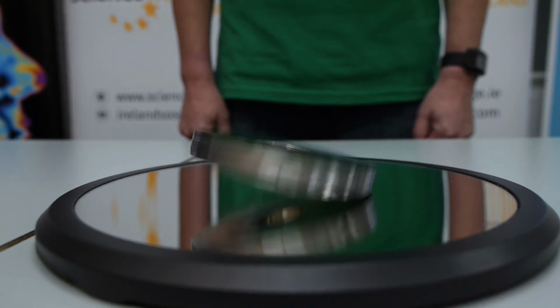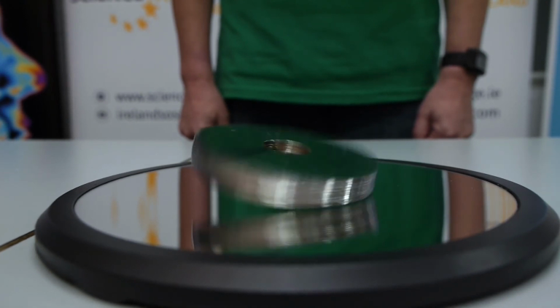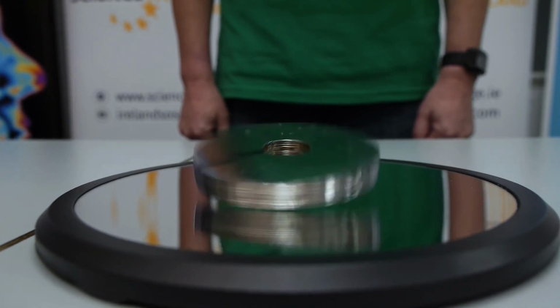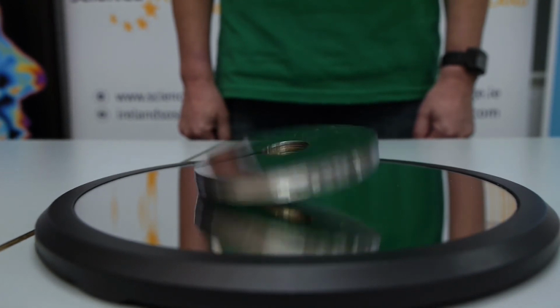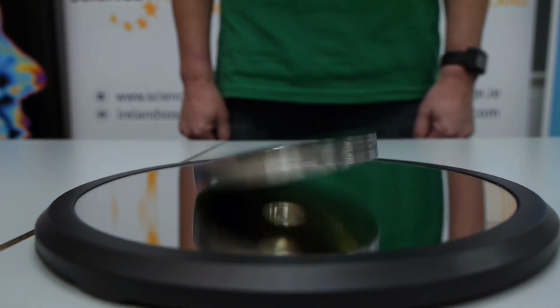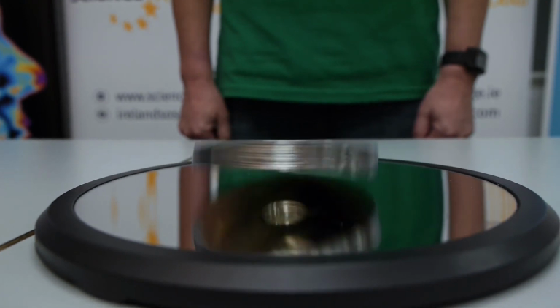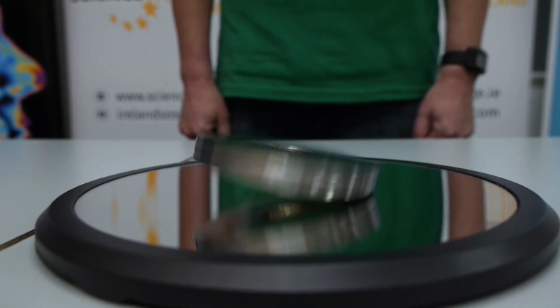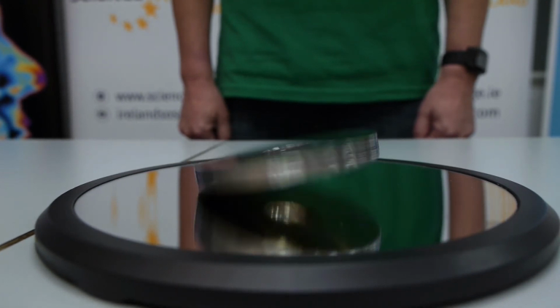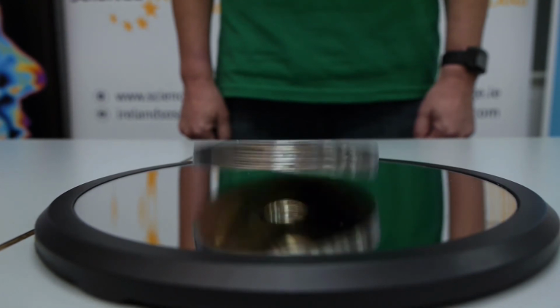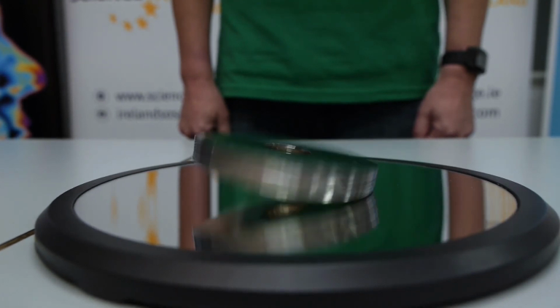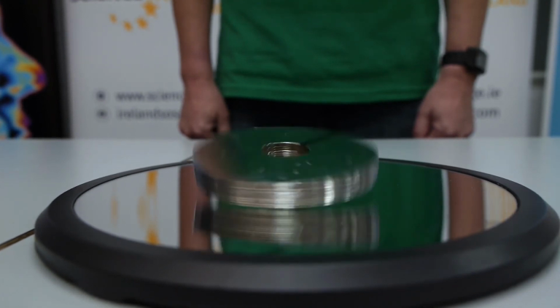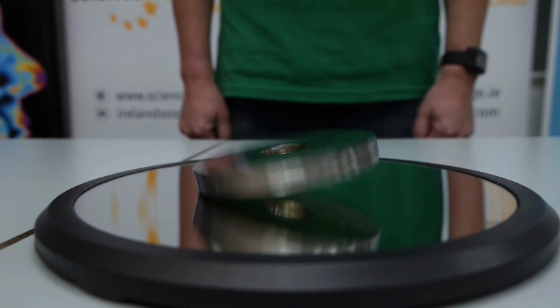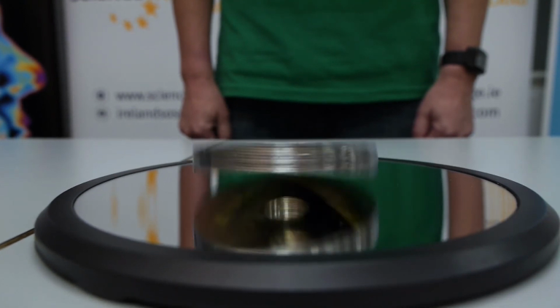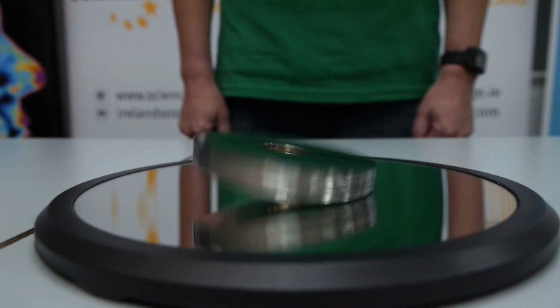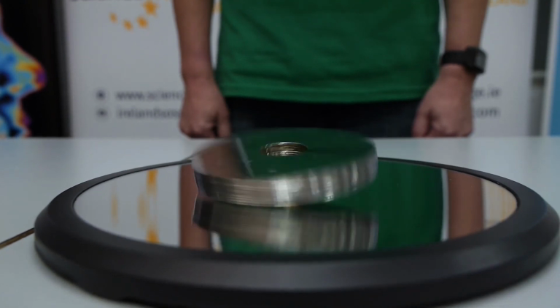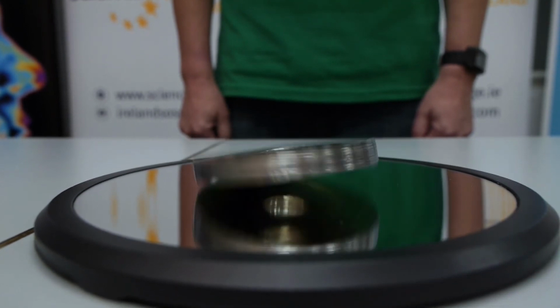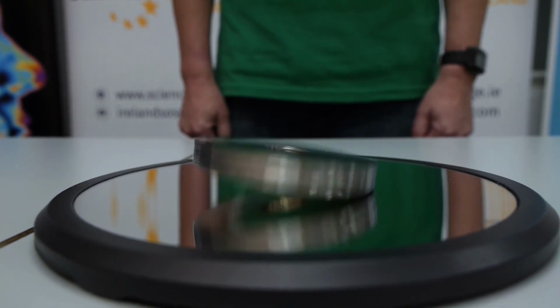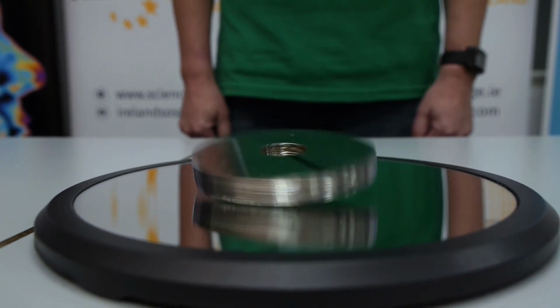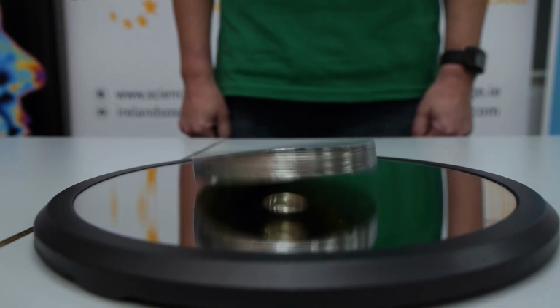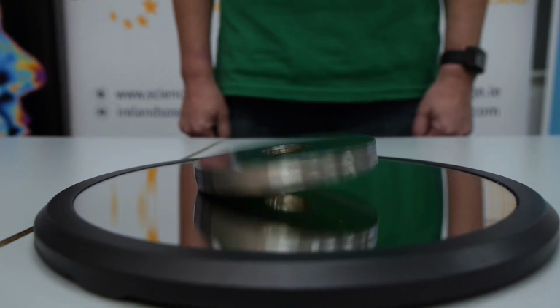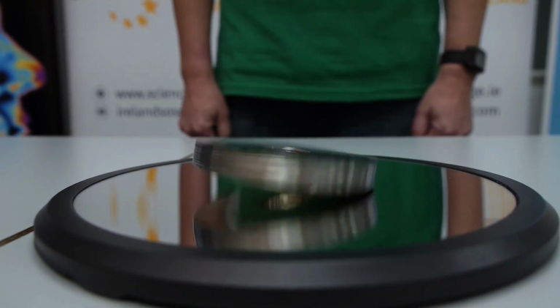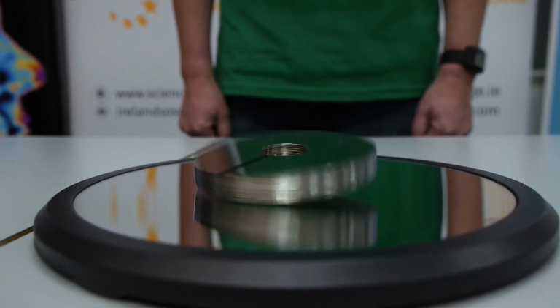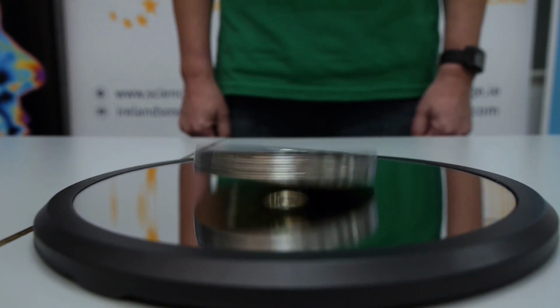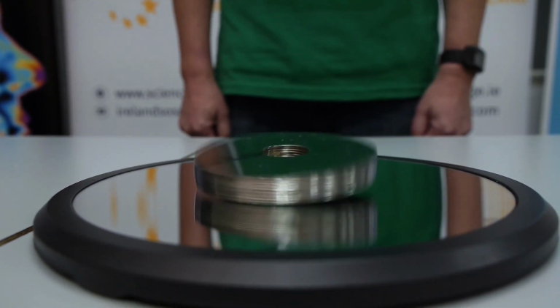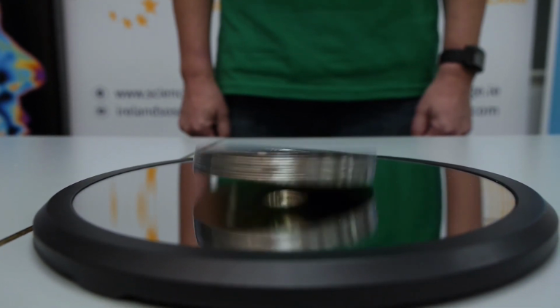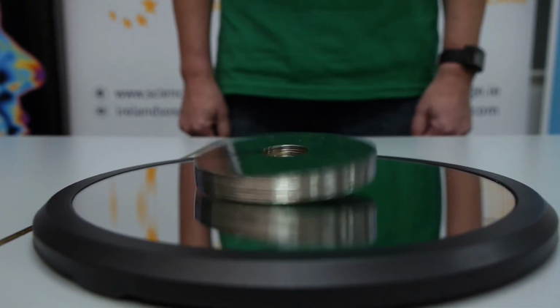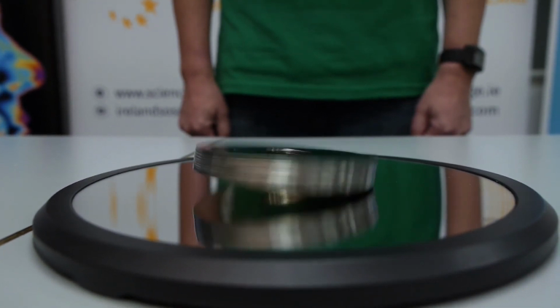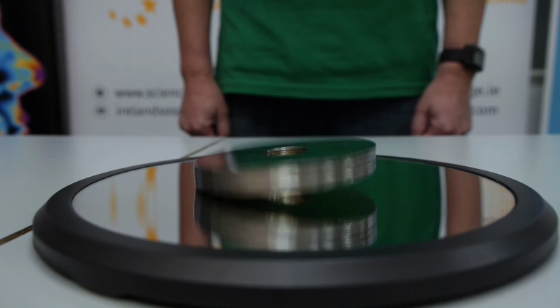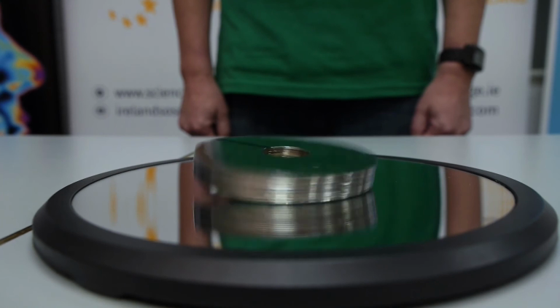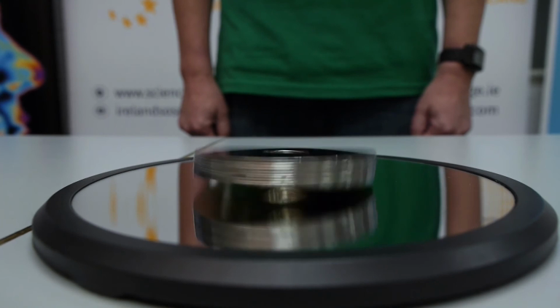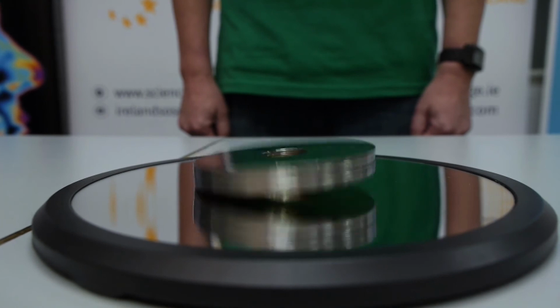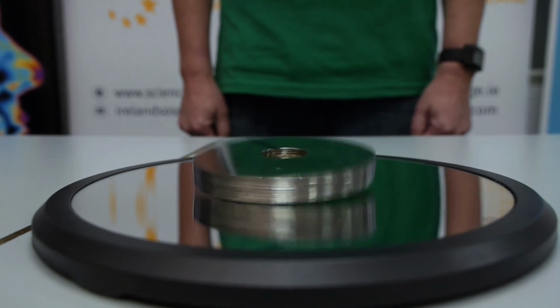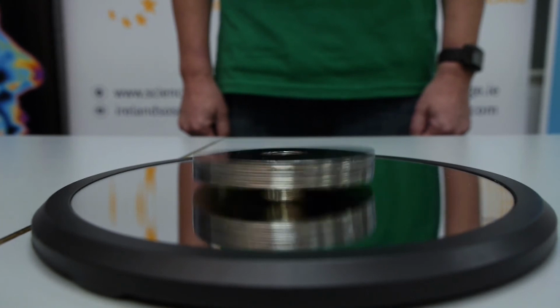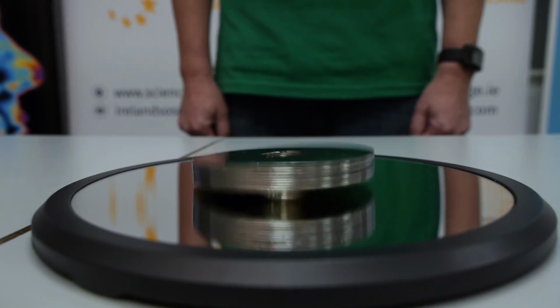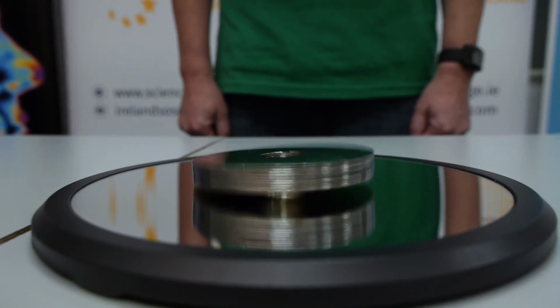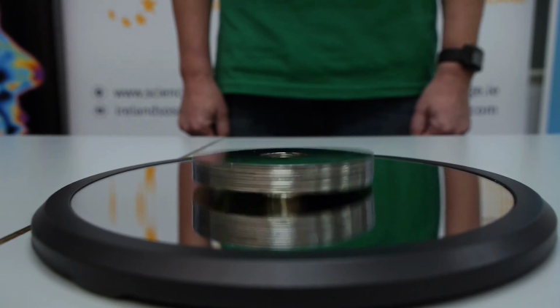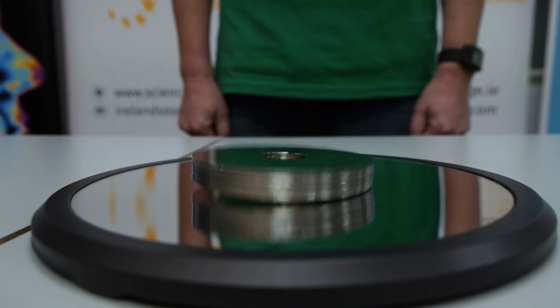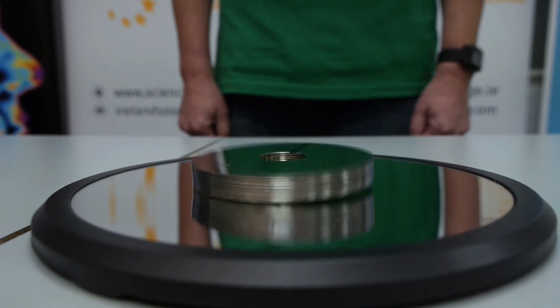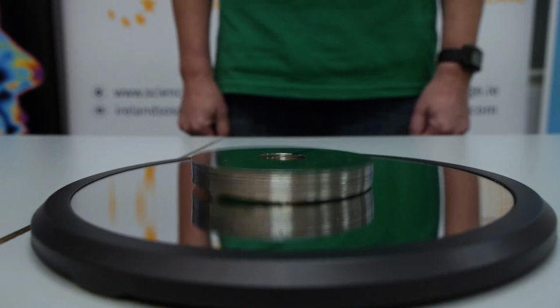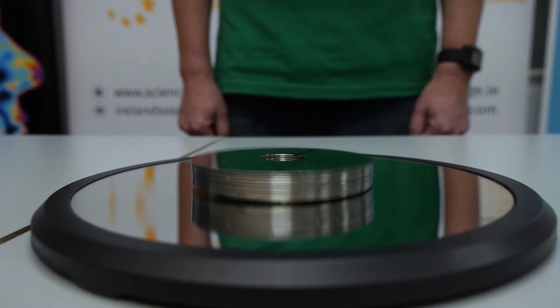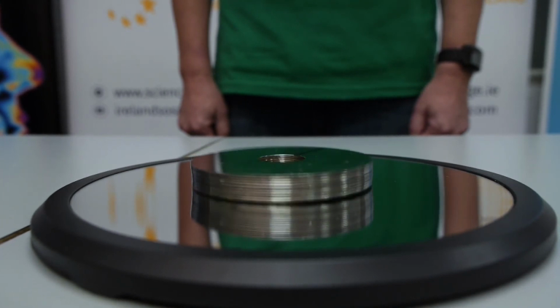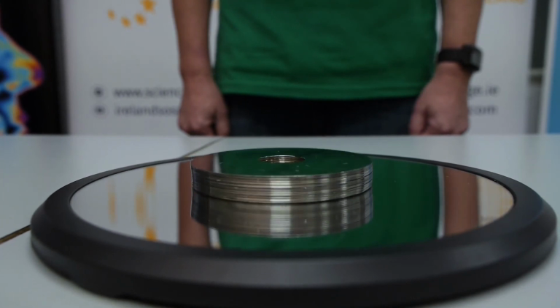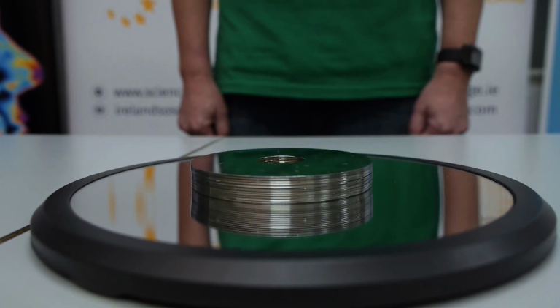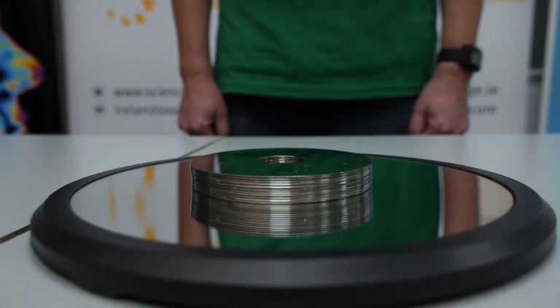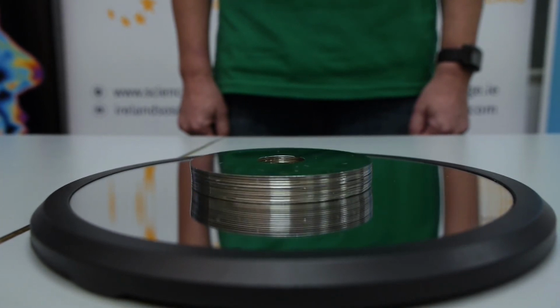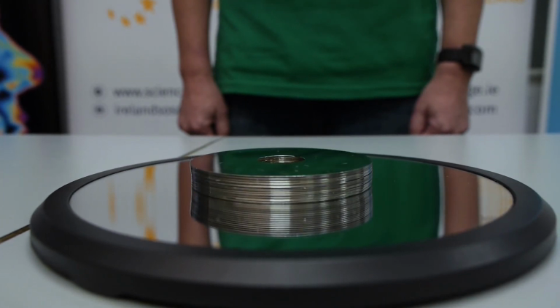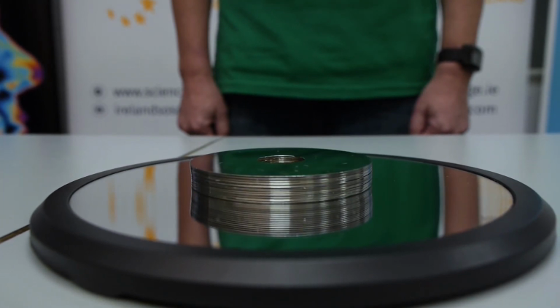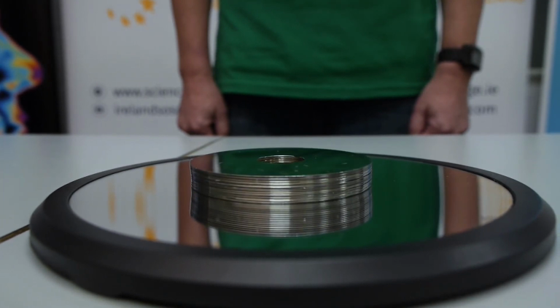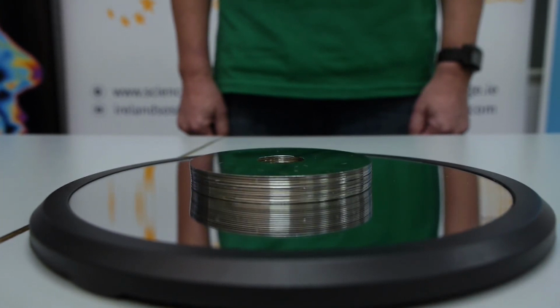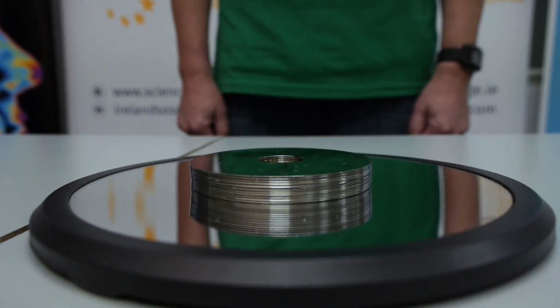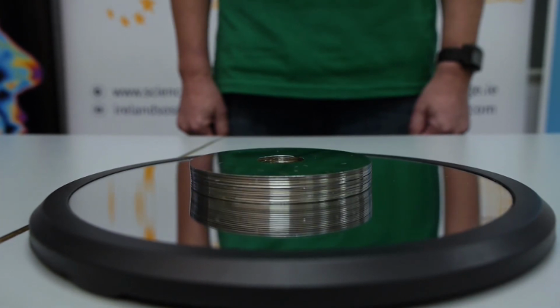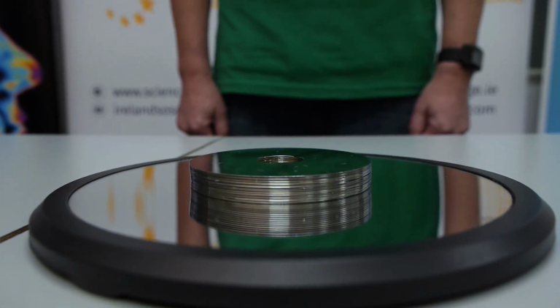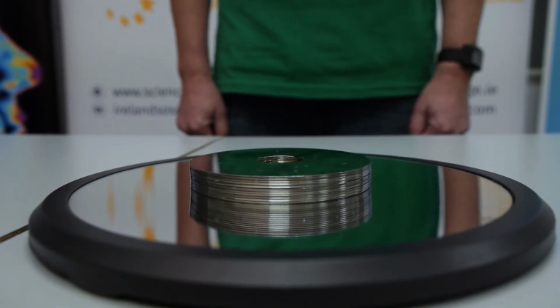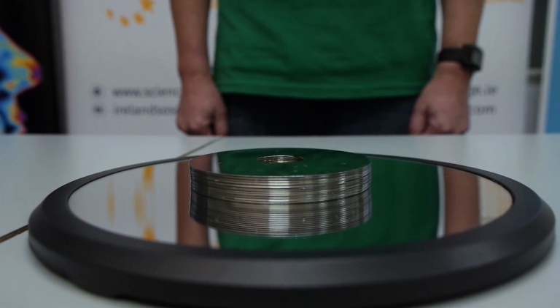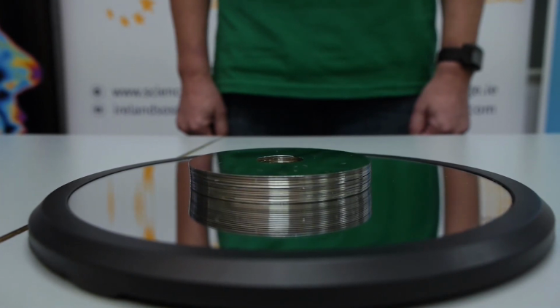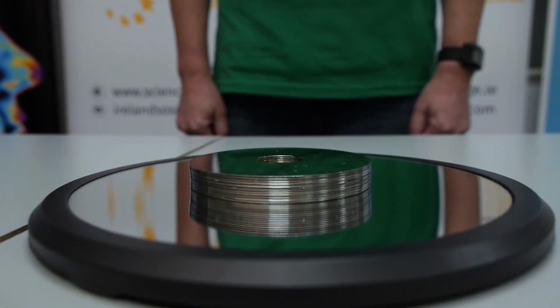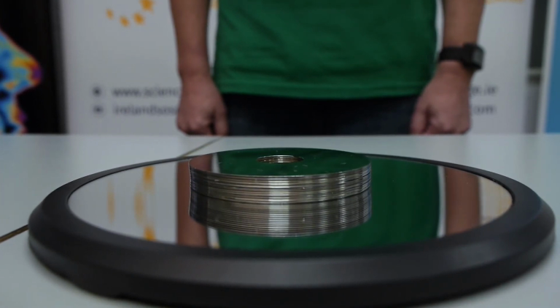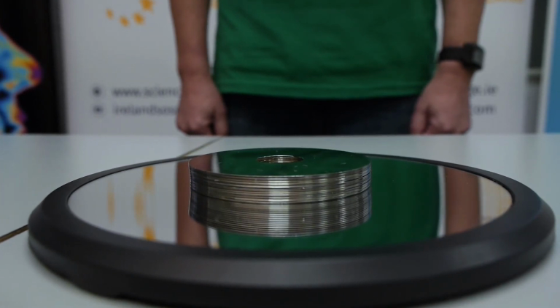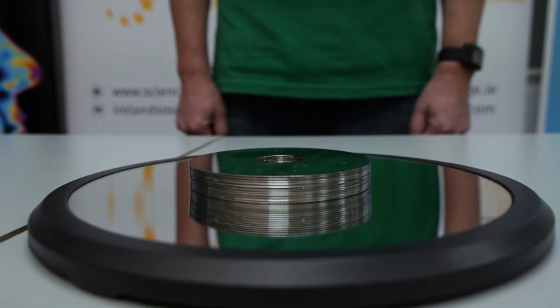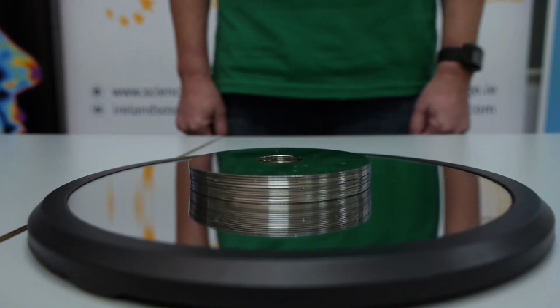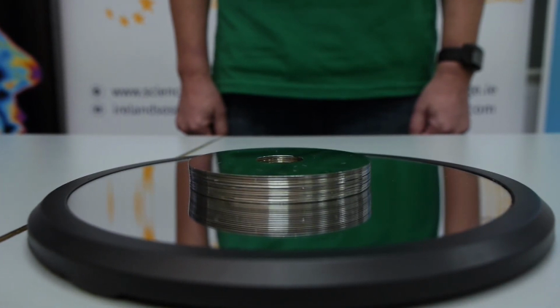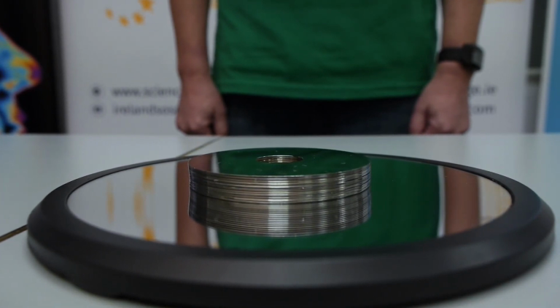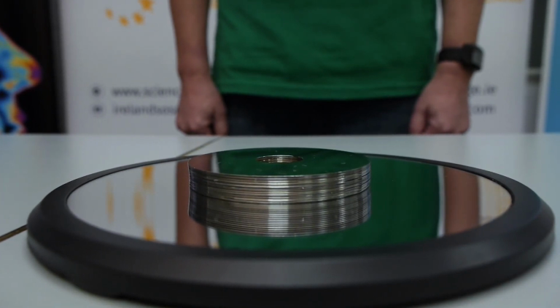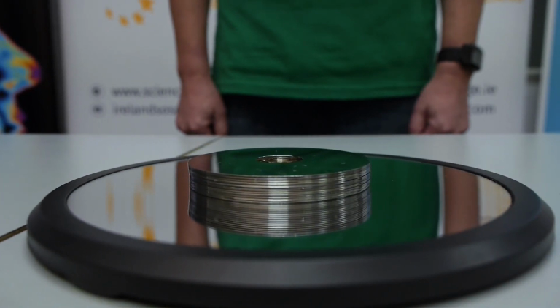Notice the frequency. Near the end the frequency goes up and the disc comes to rest.